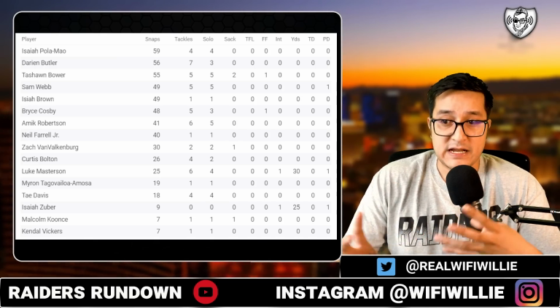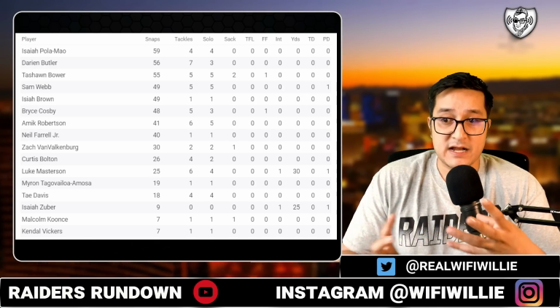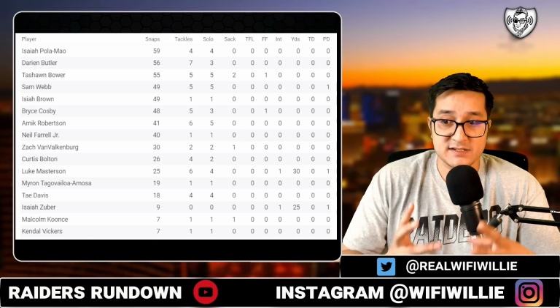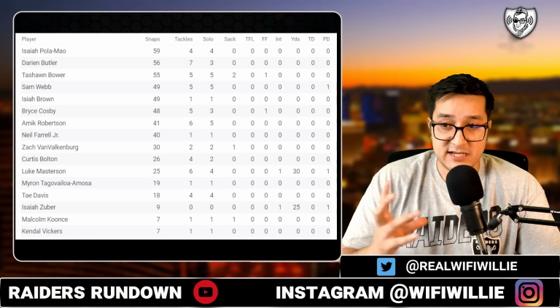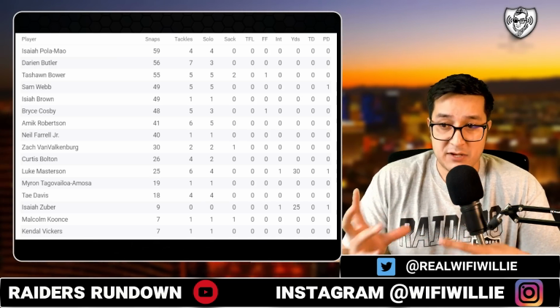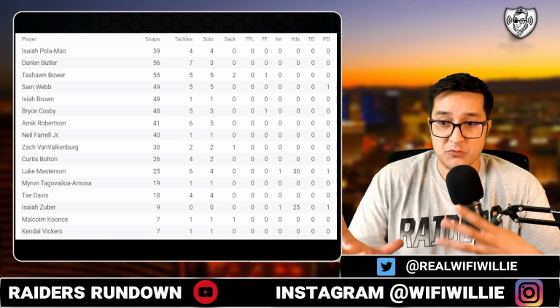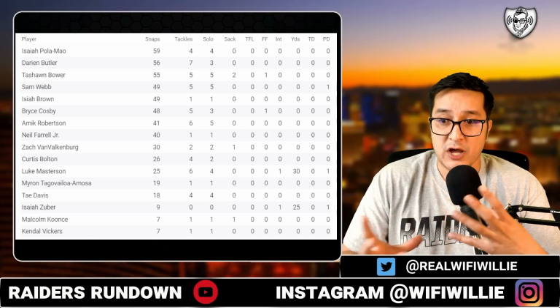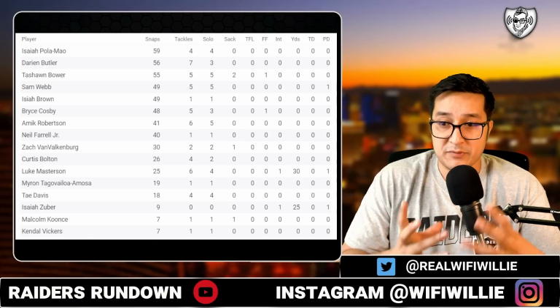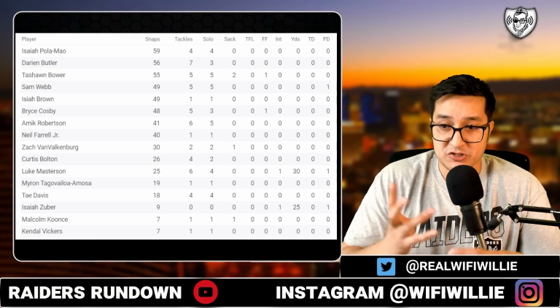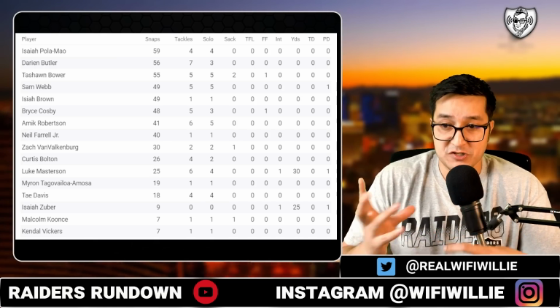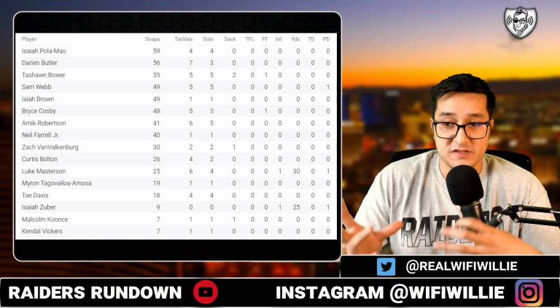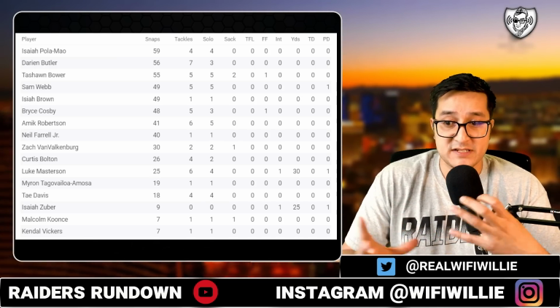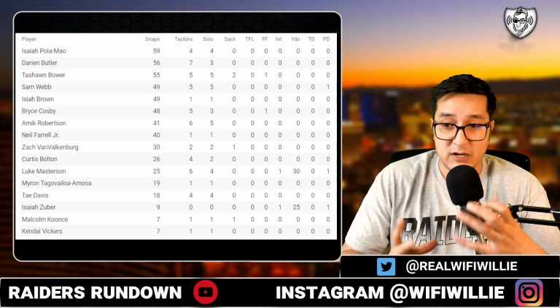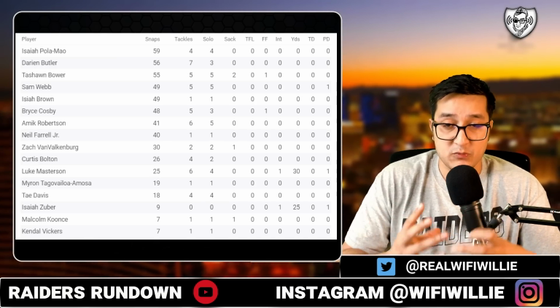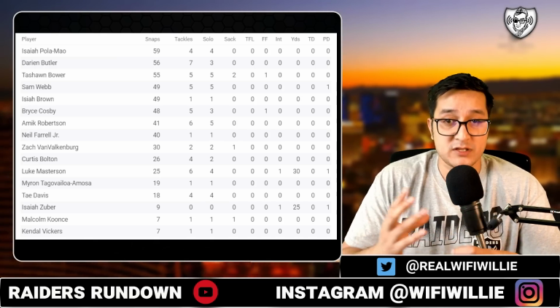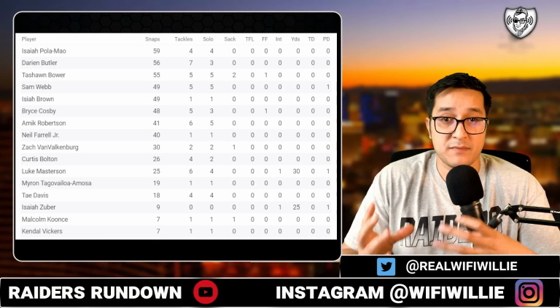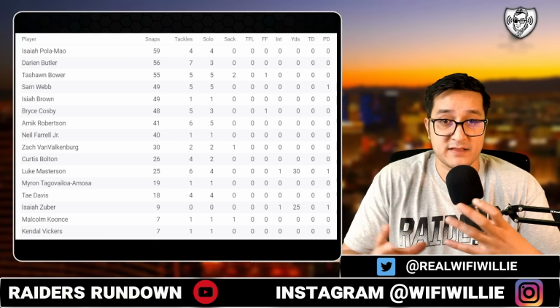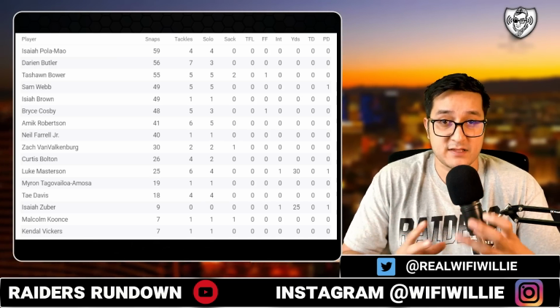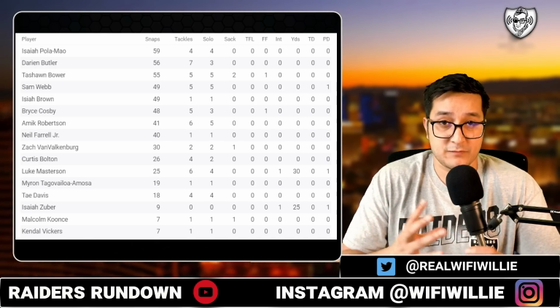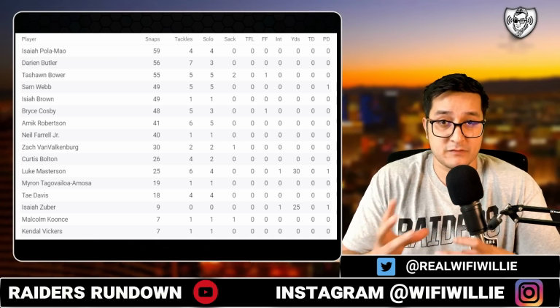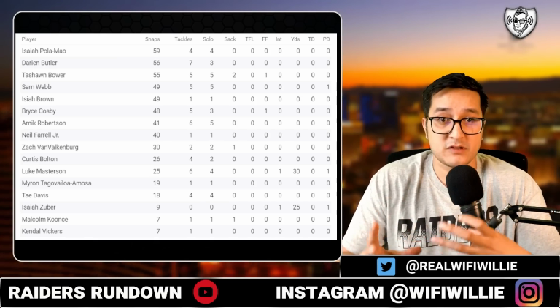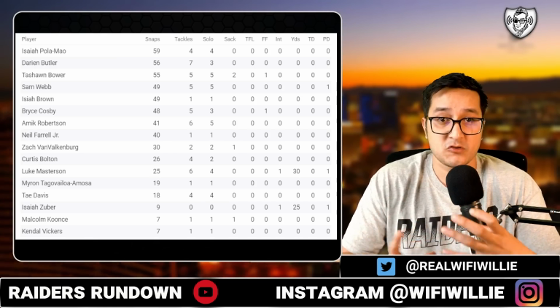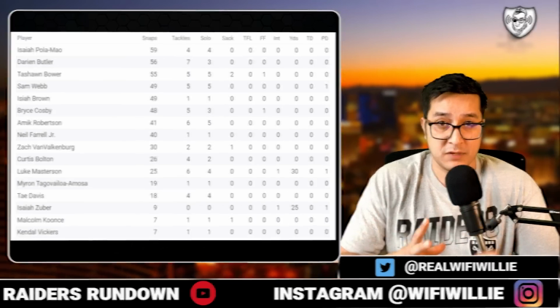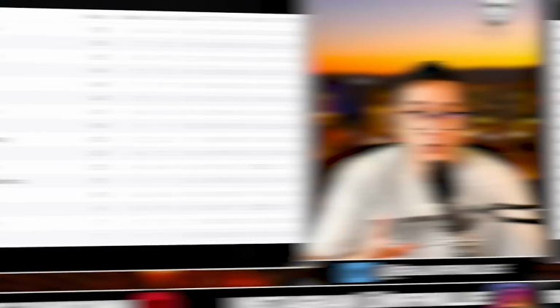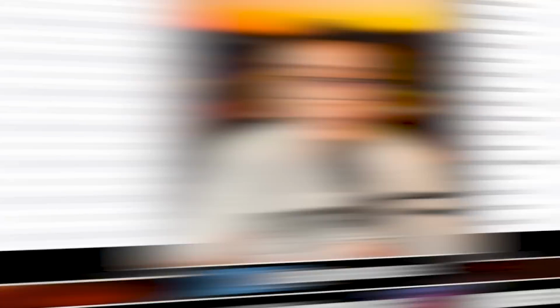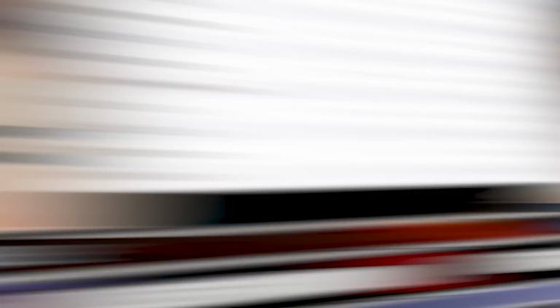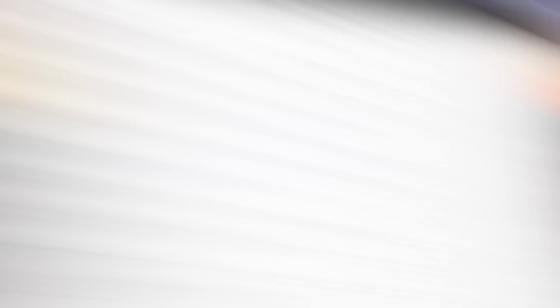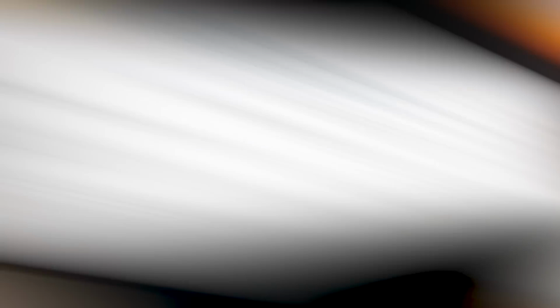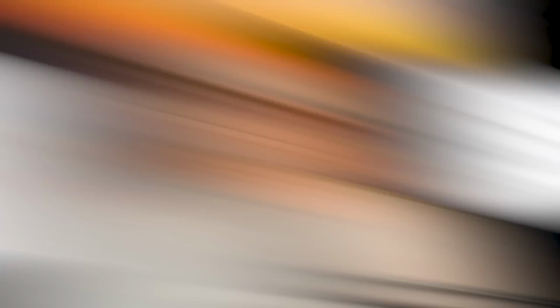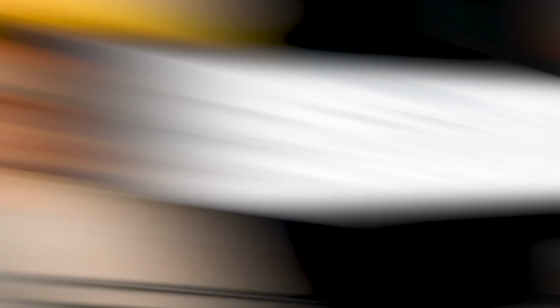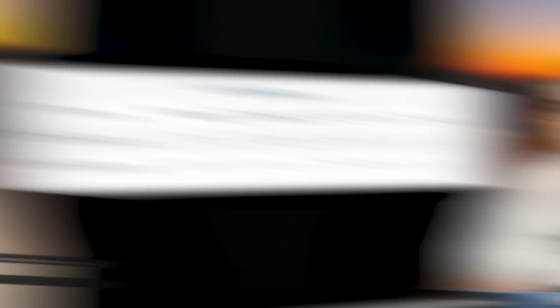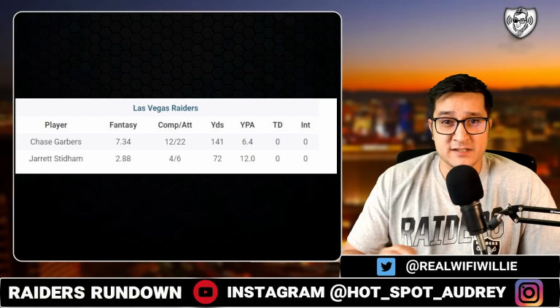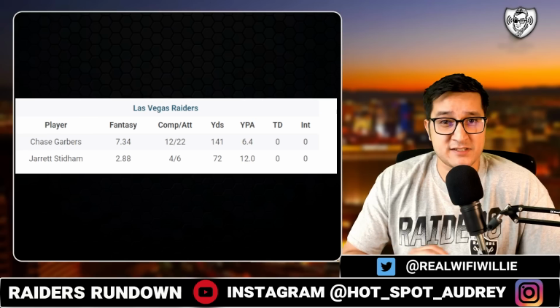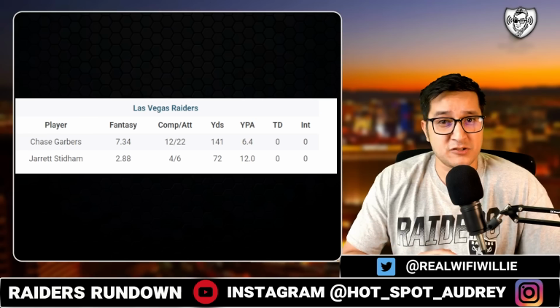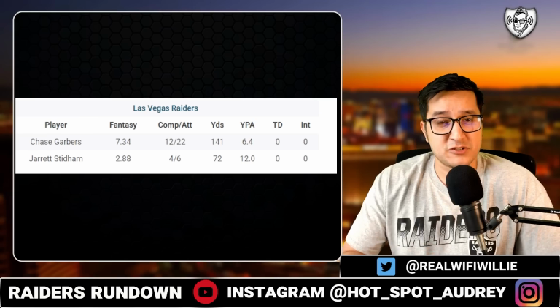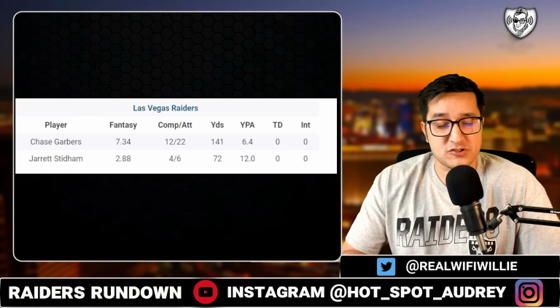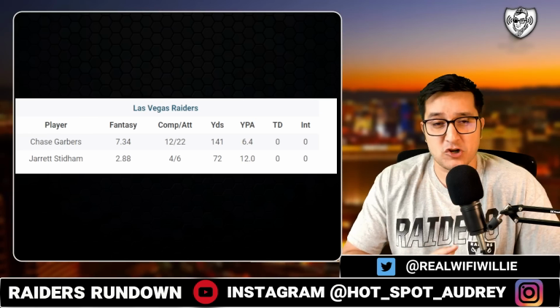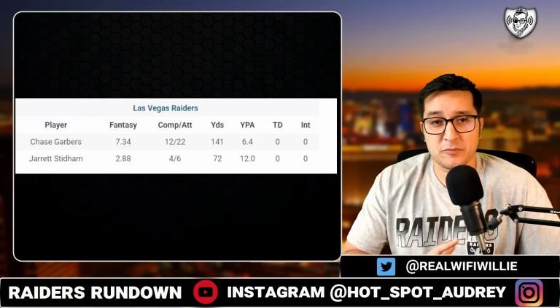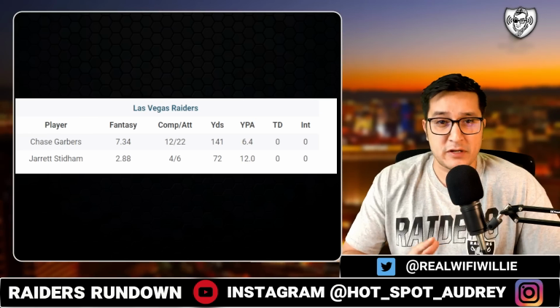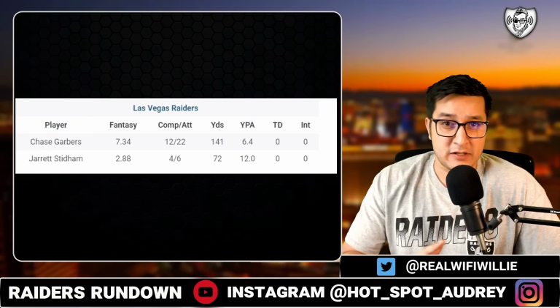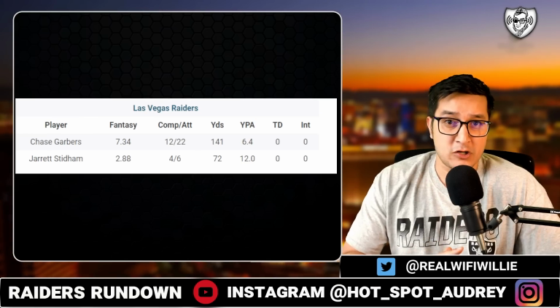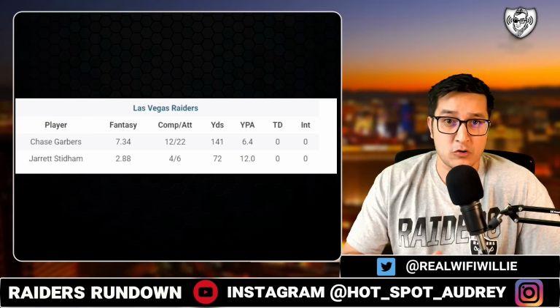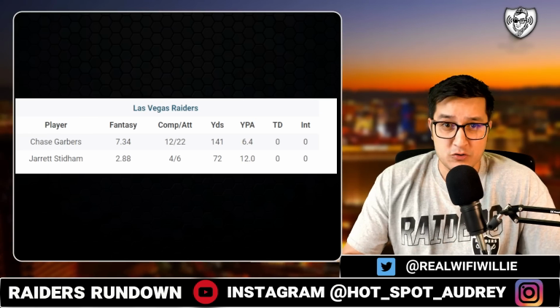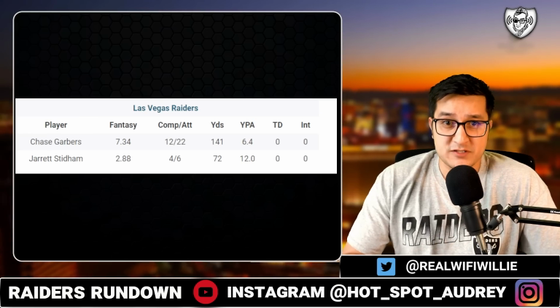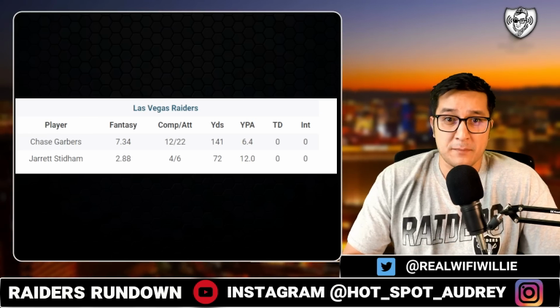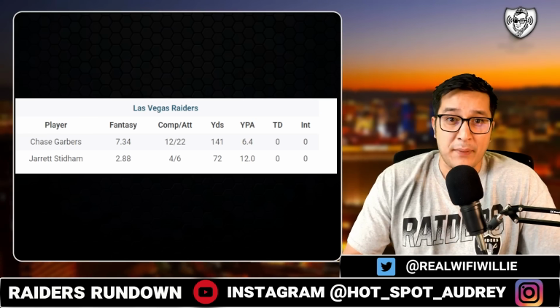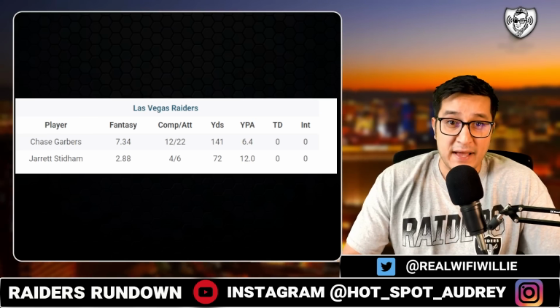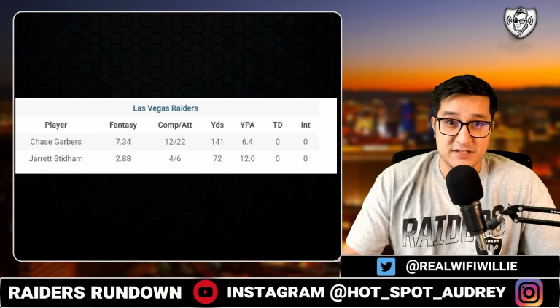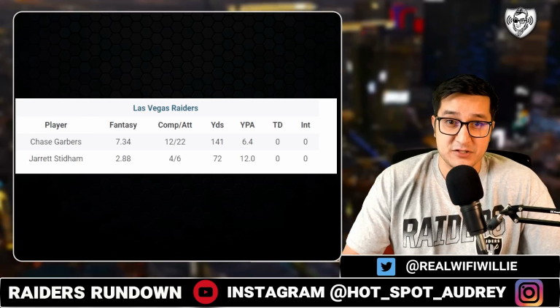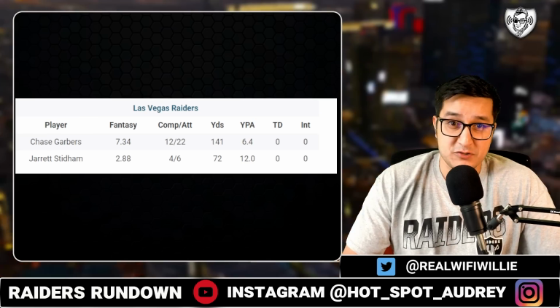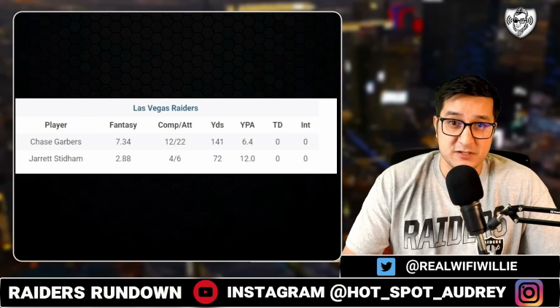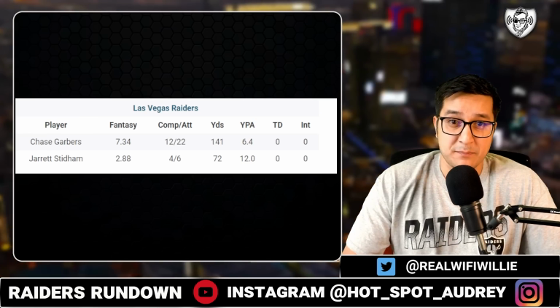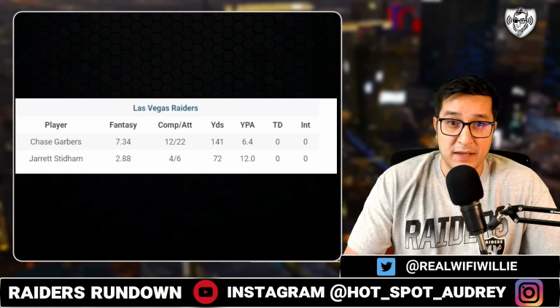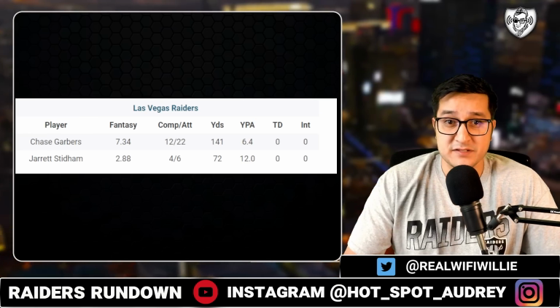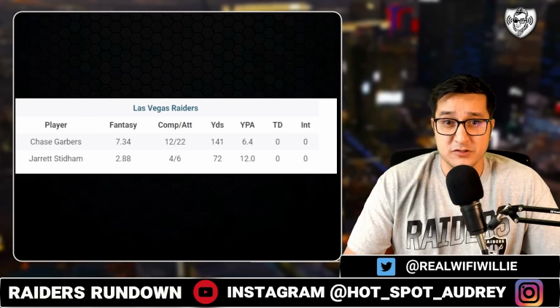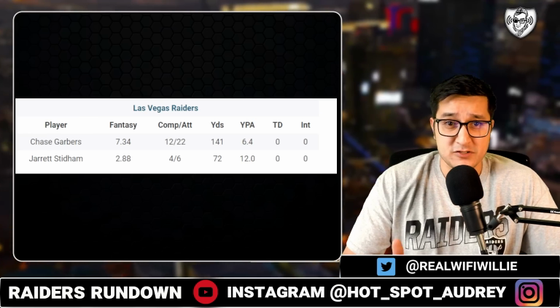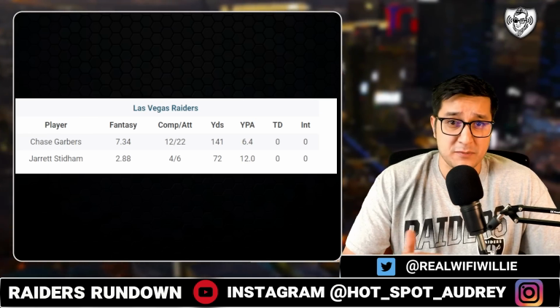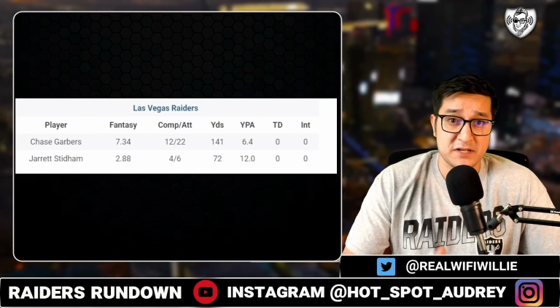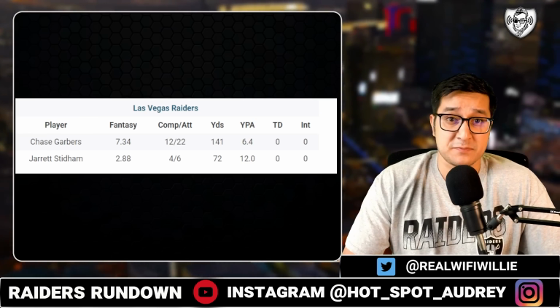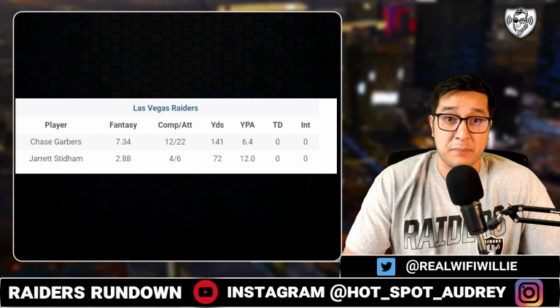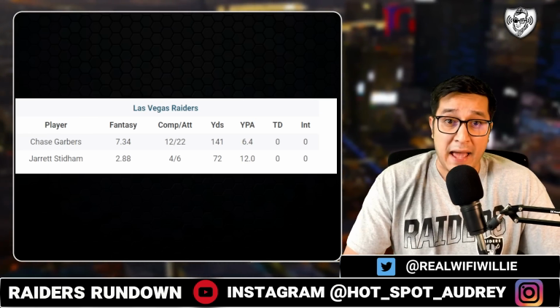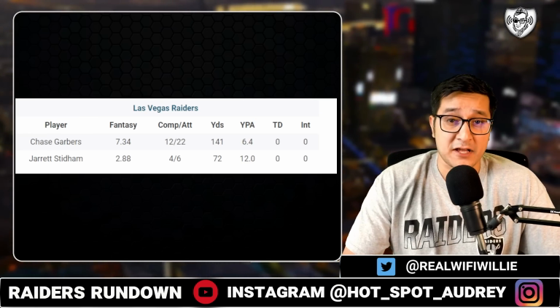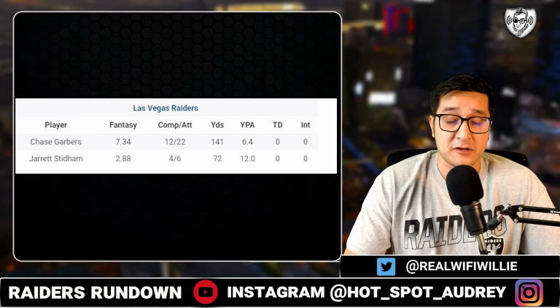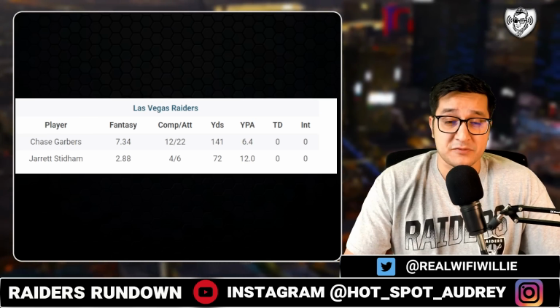Luke Masterson, the middle linebacker who's wearing the green dot, getting the plays through Patrick Graham, made an amazing interception.